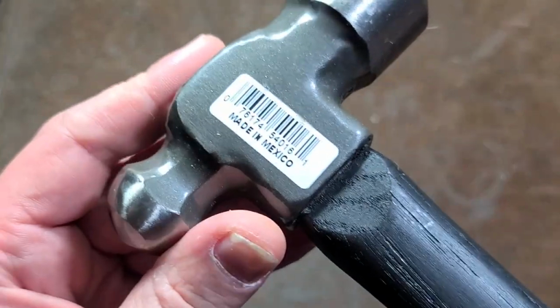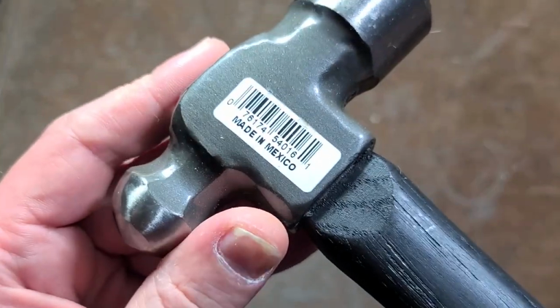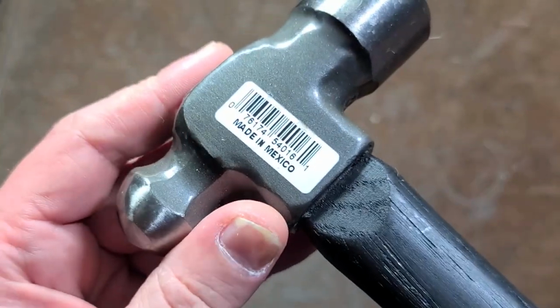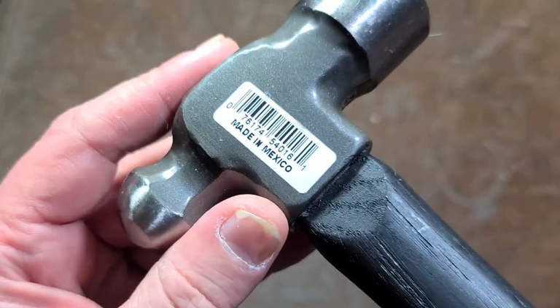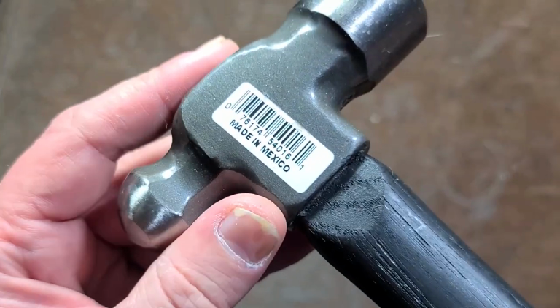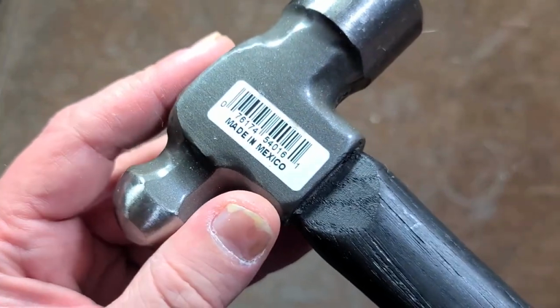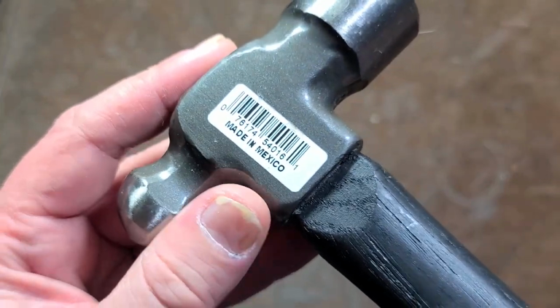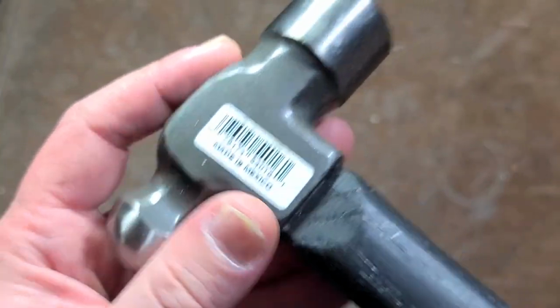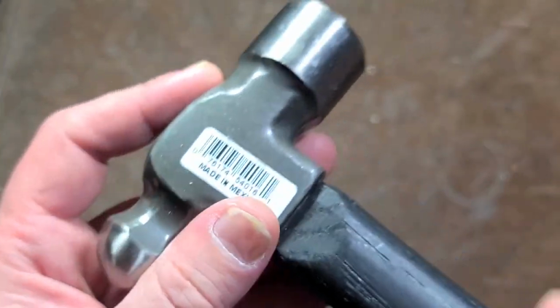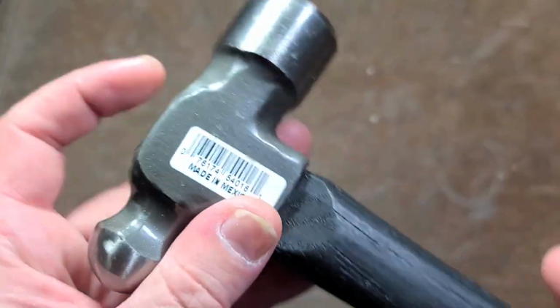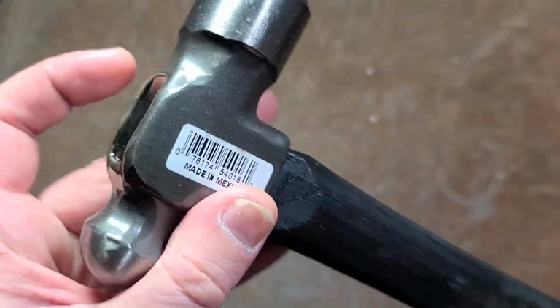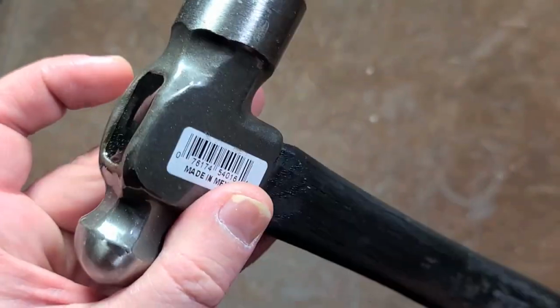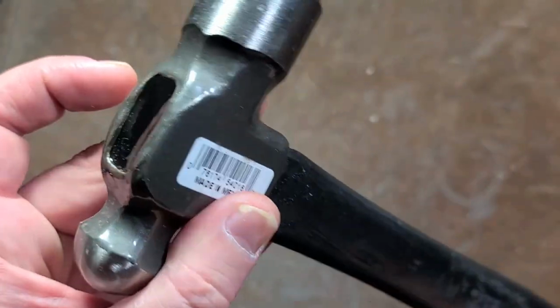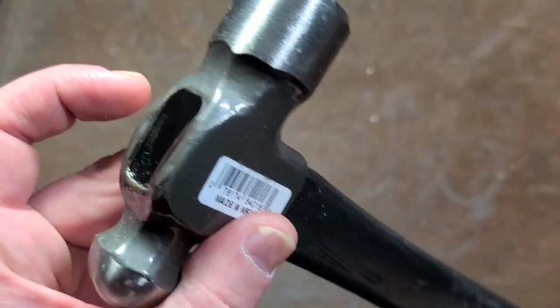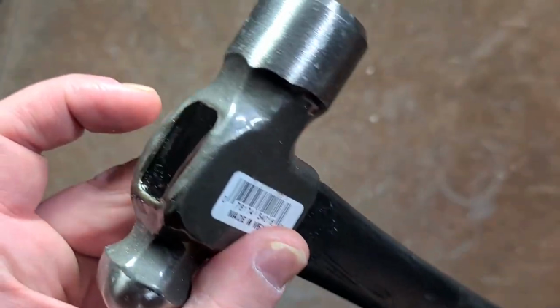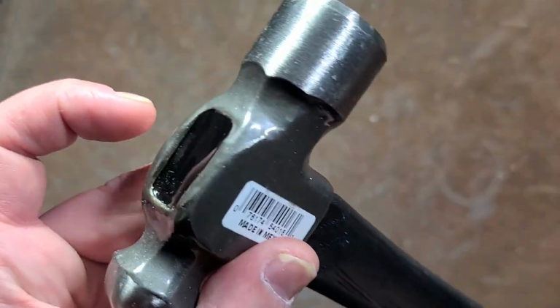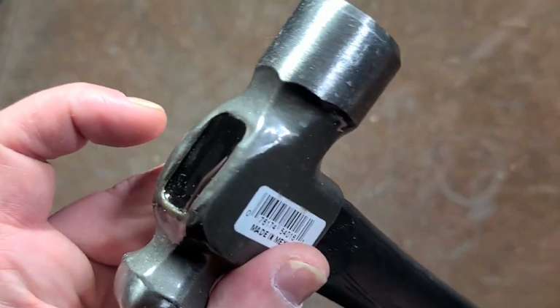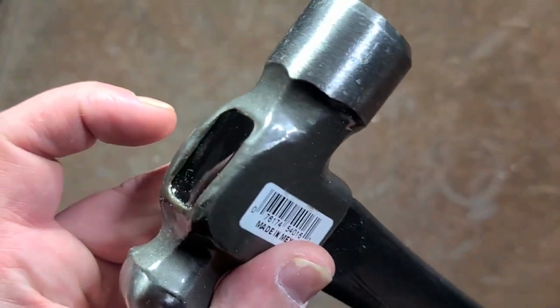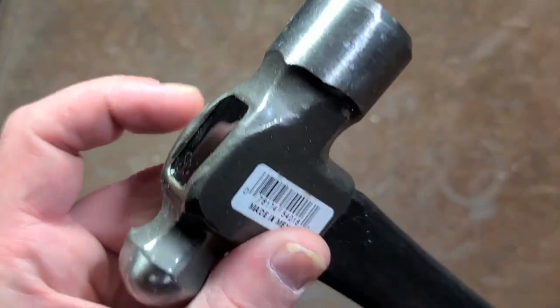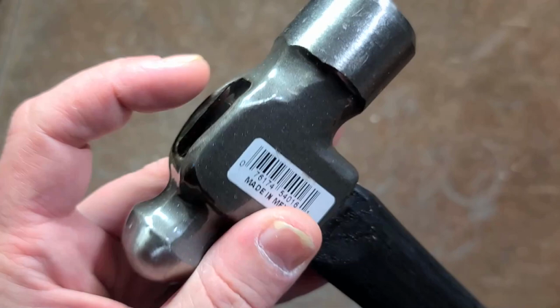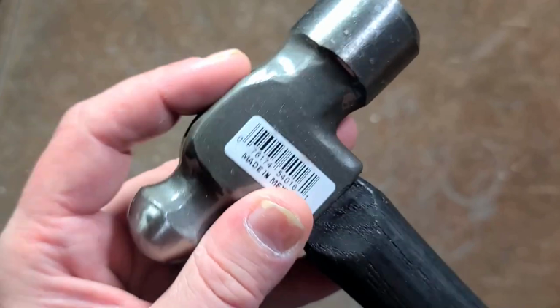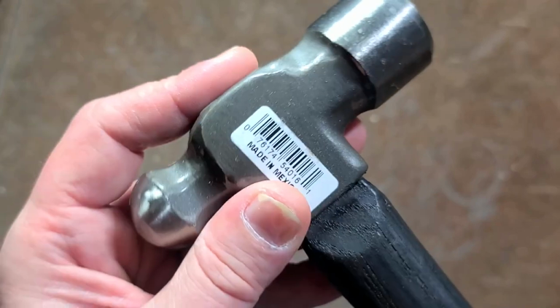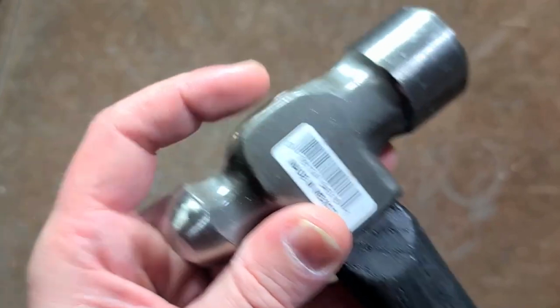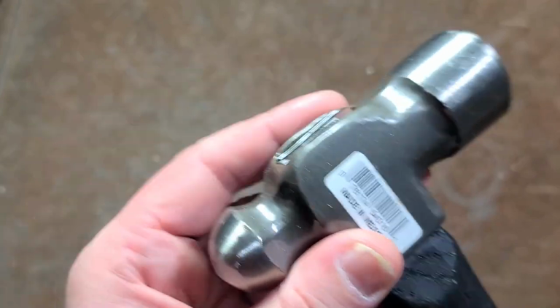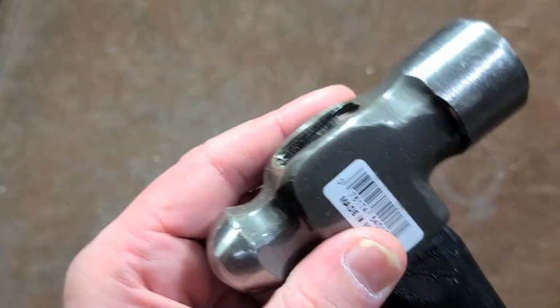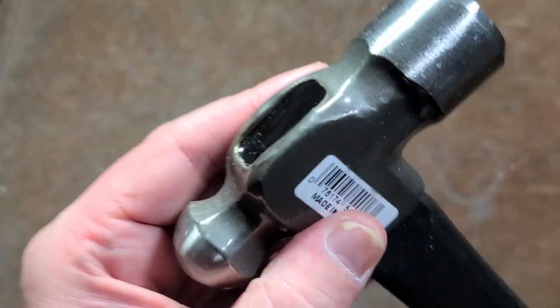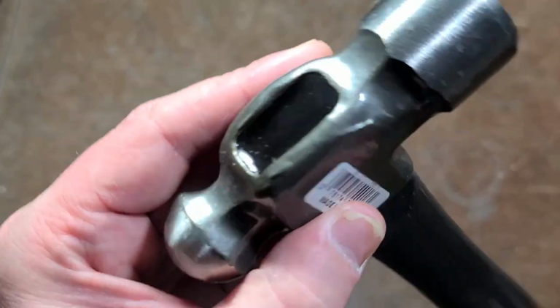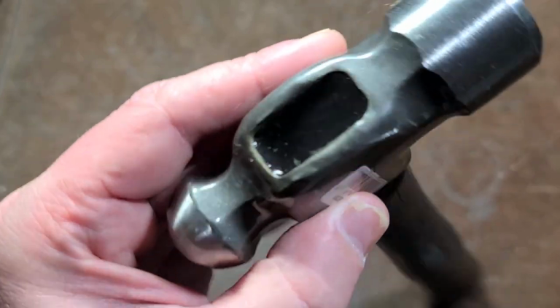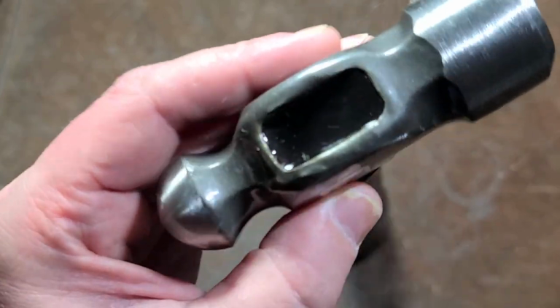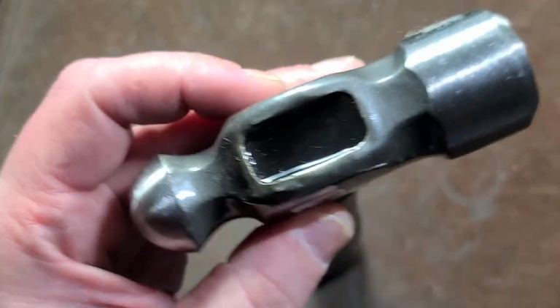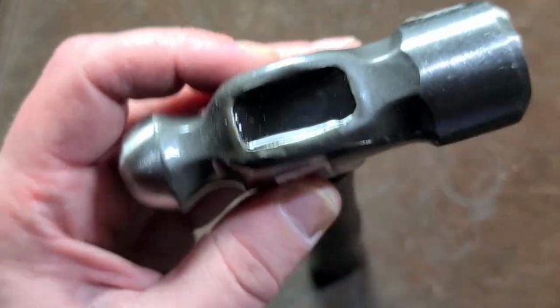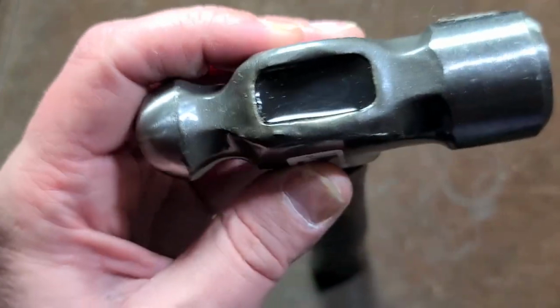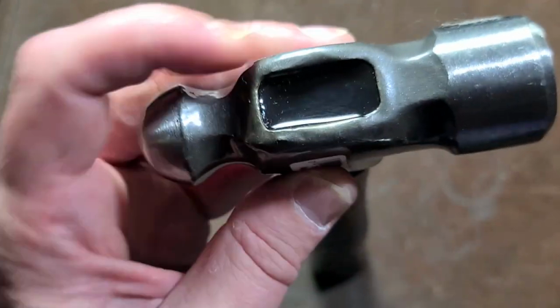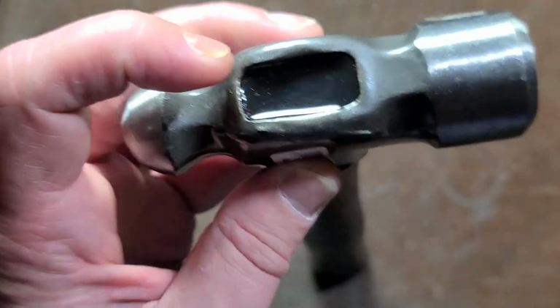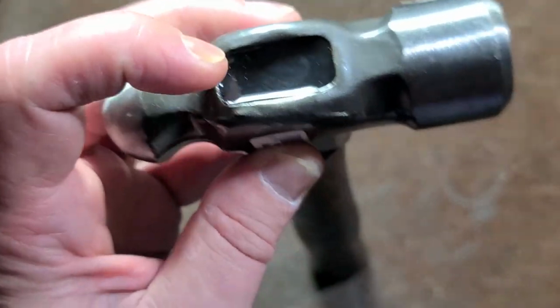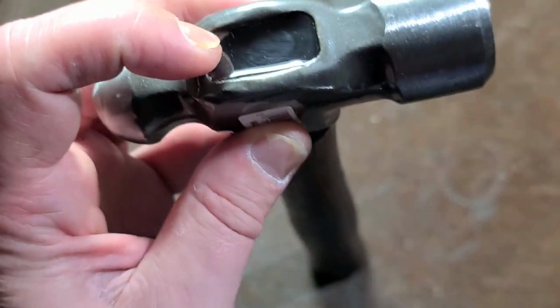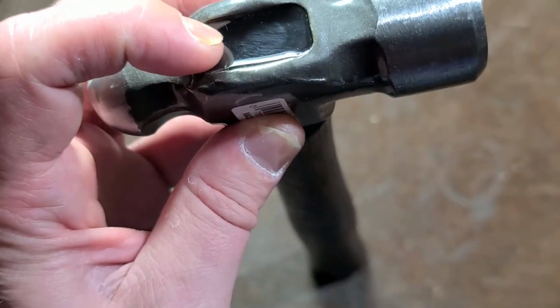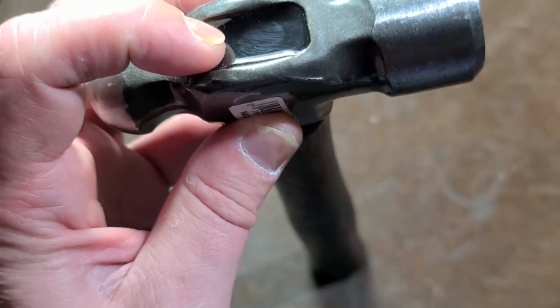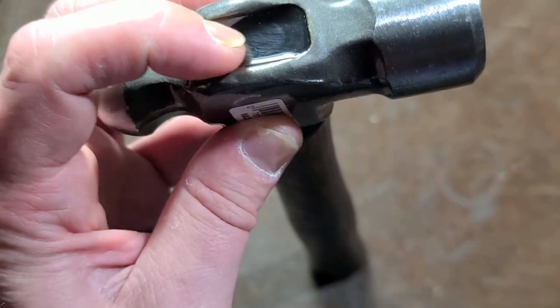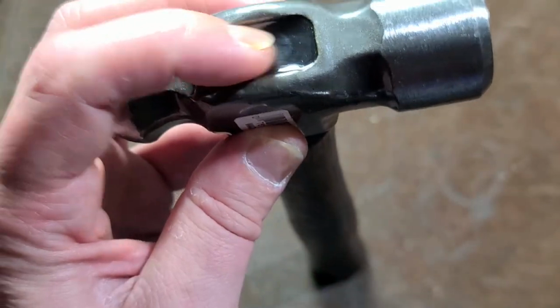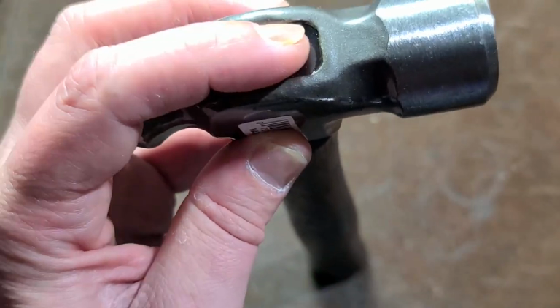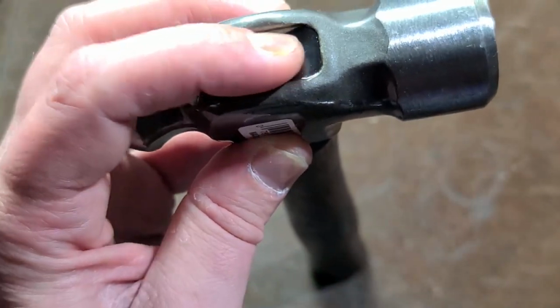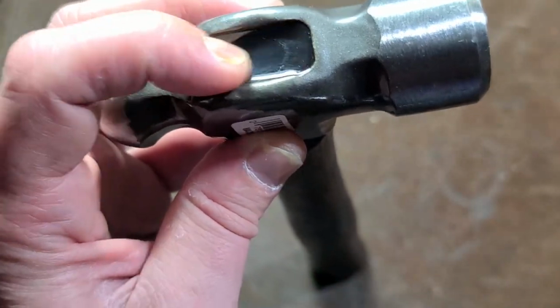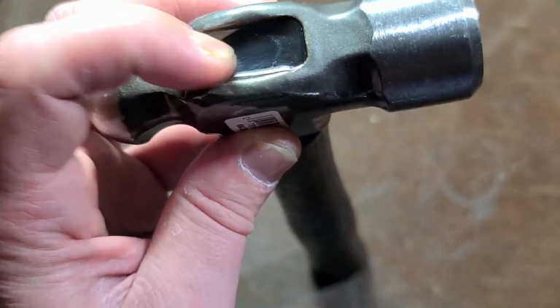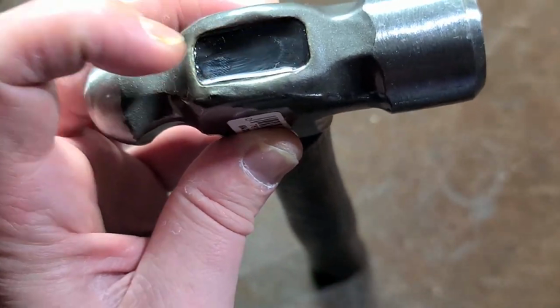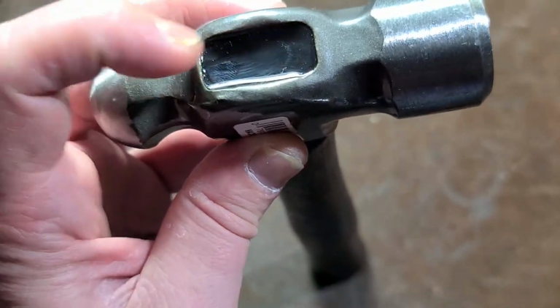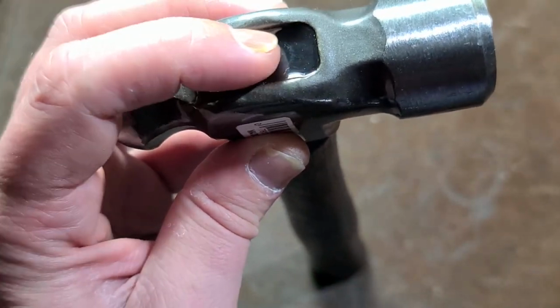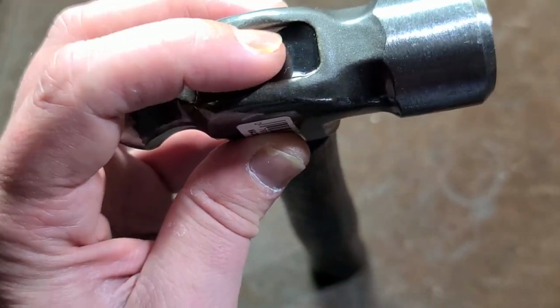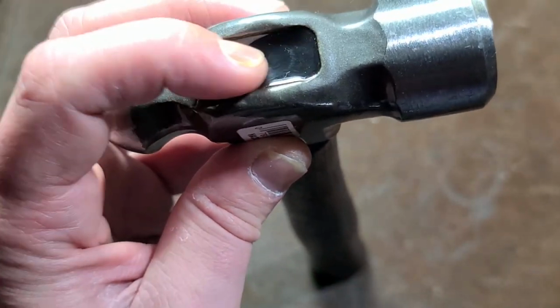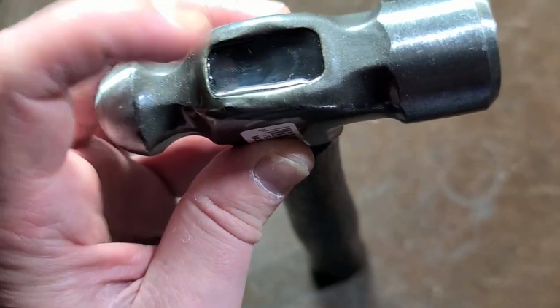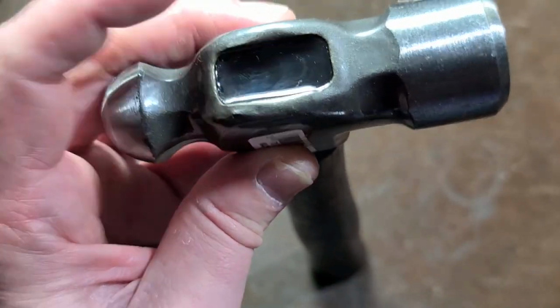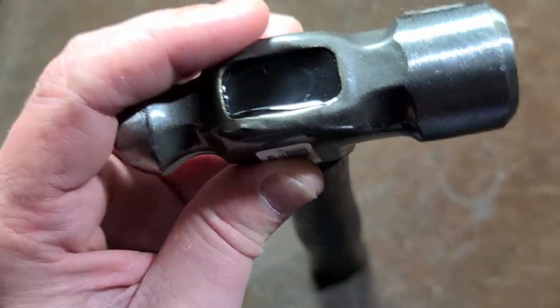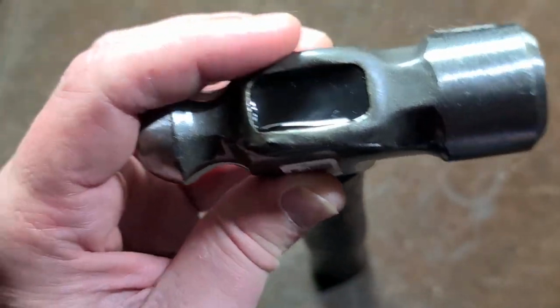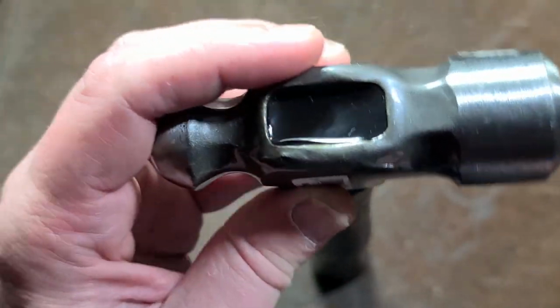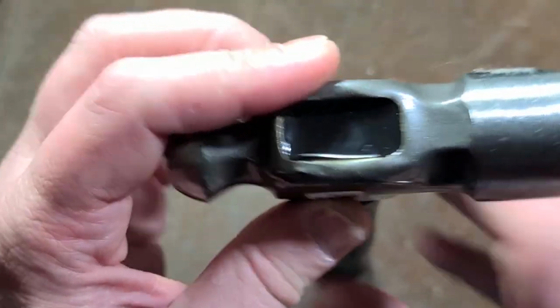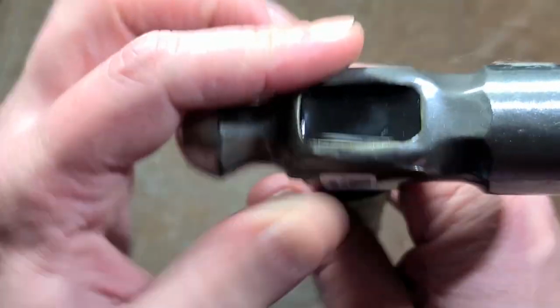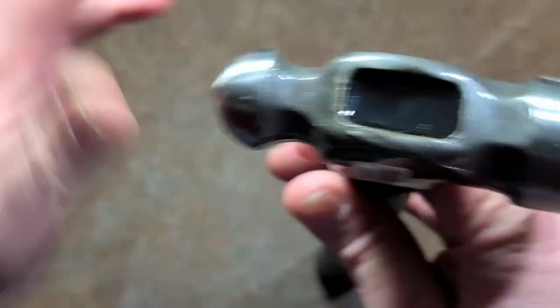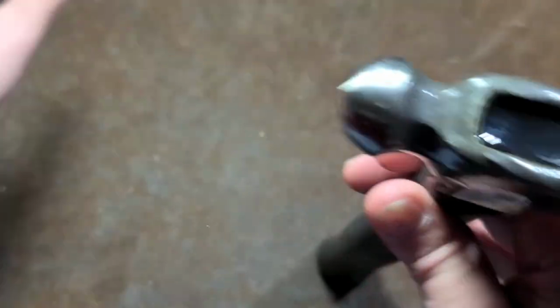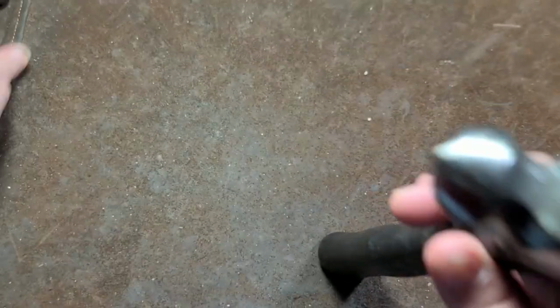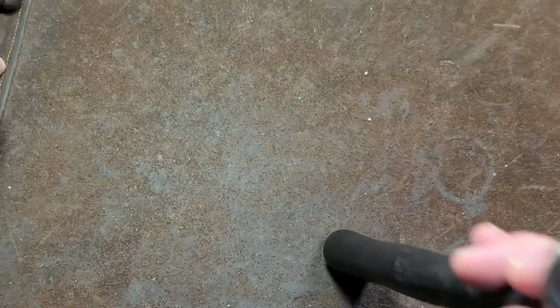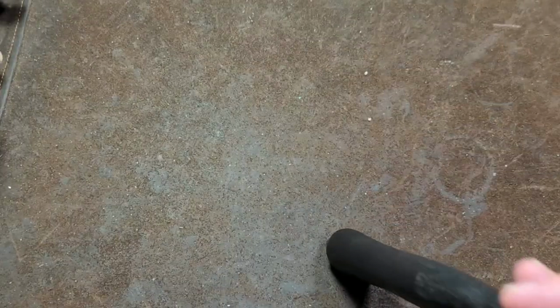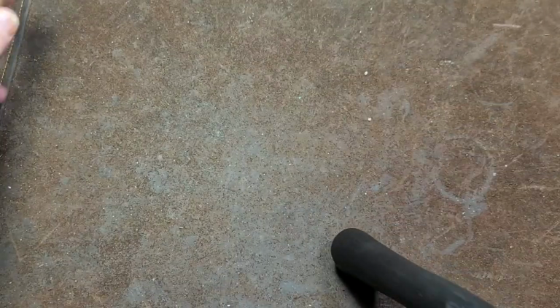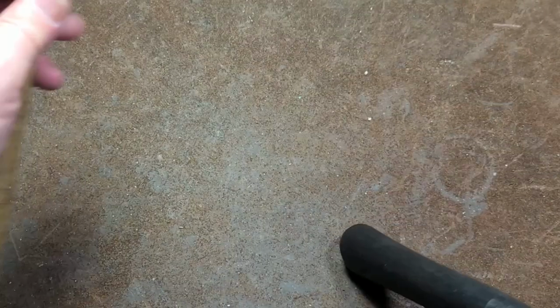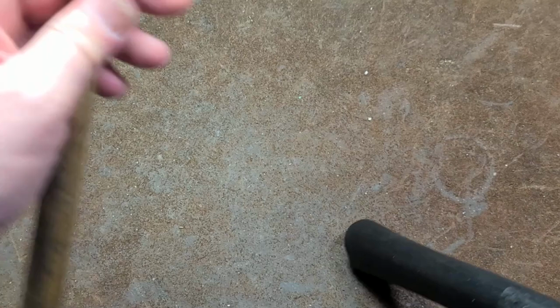It is made in Mexico, not American made. One of the things that is annoying is we can see that they've epoxied the handle in, so they don't do something similar to the older style.